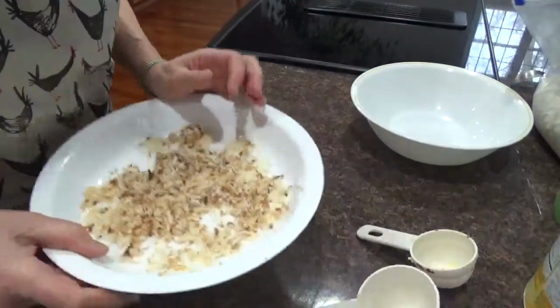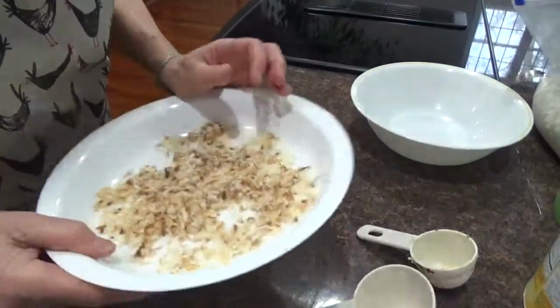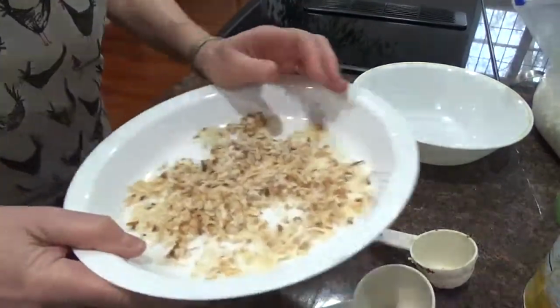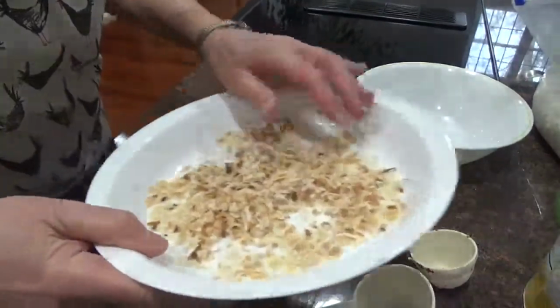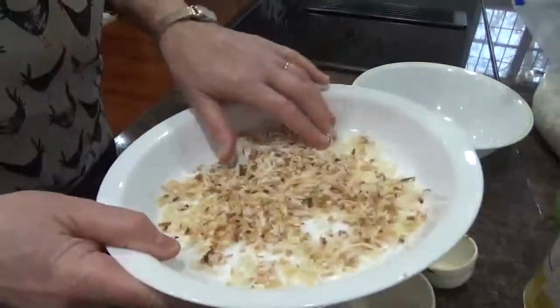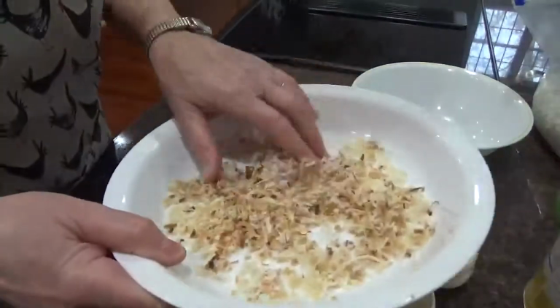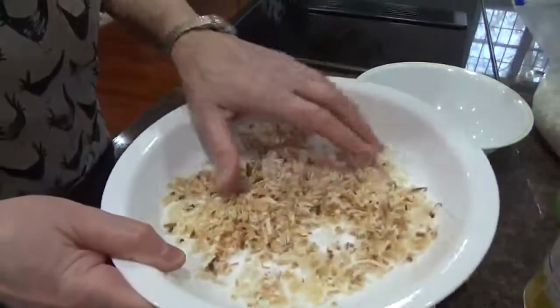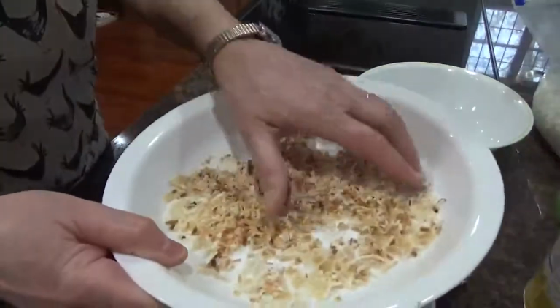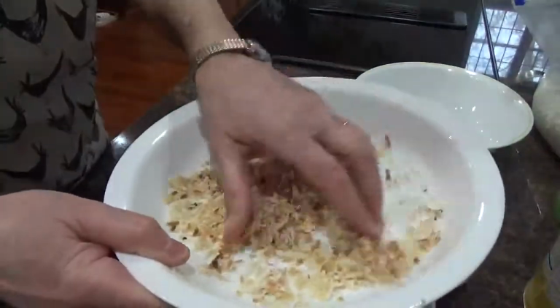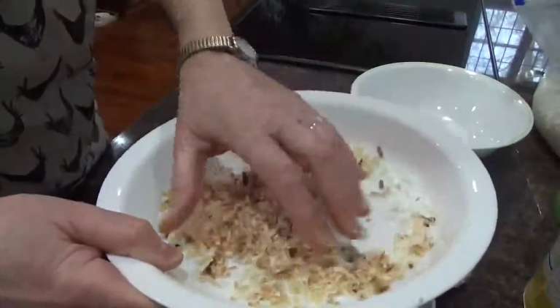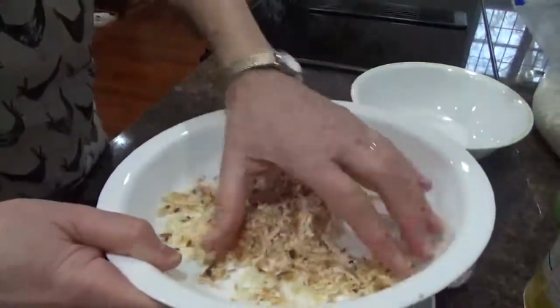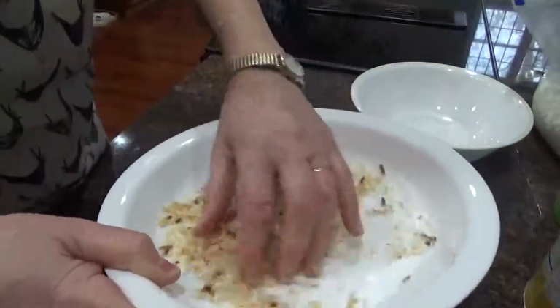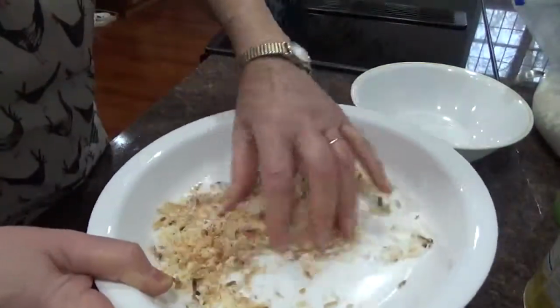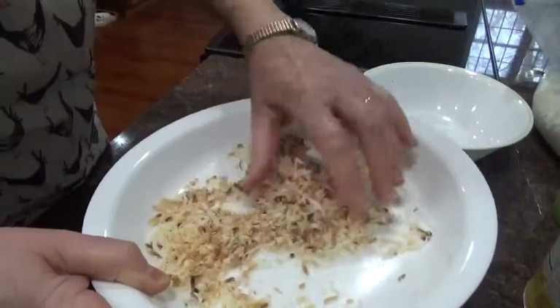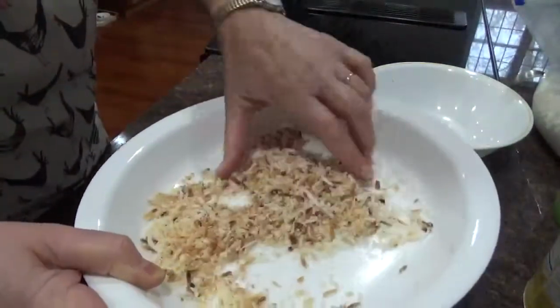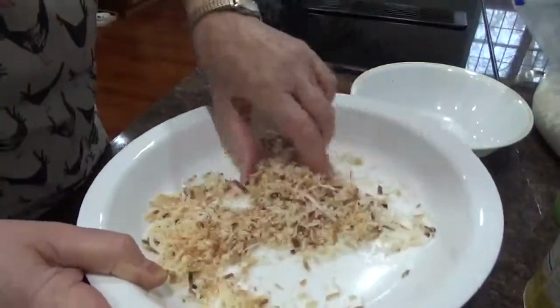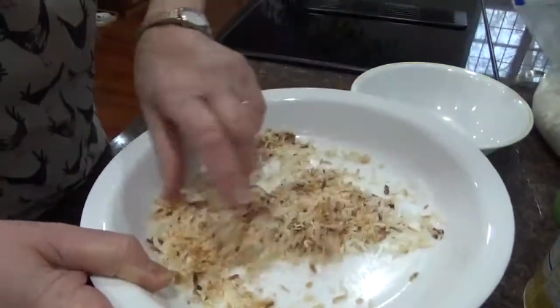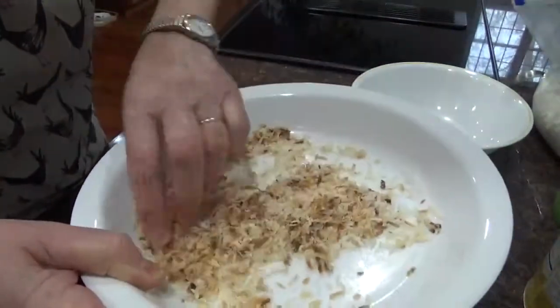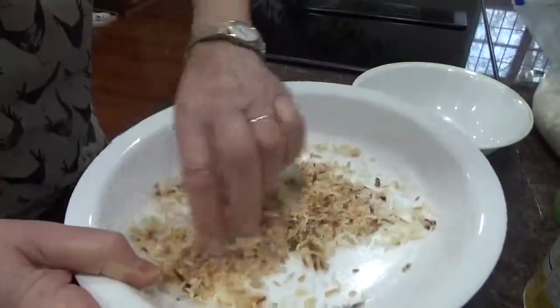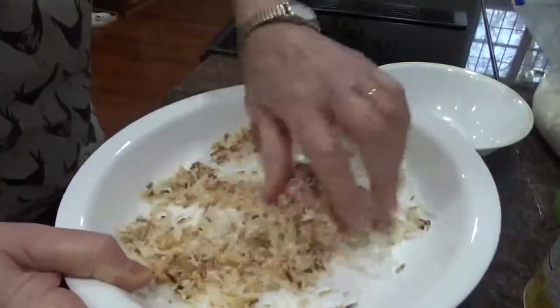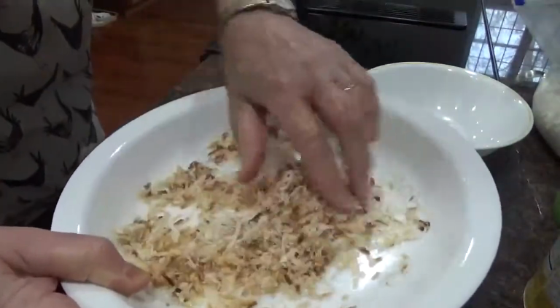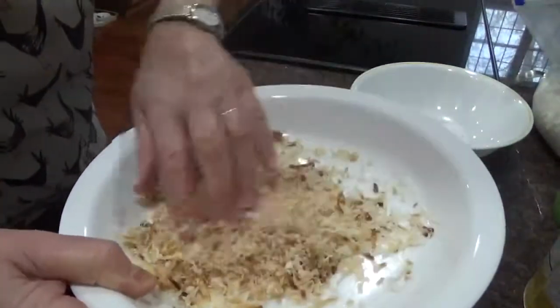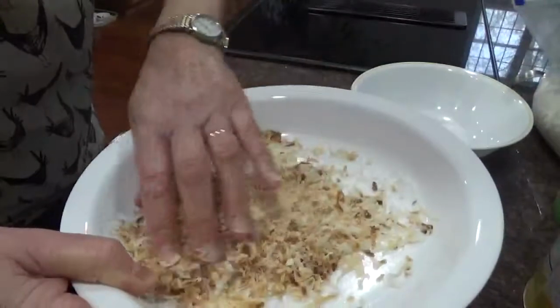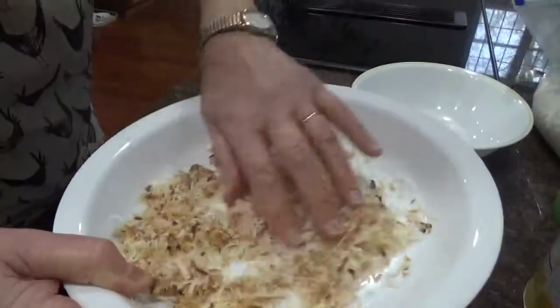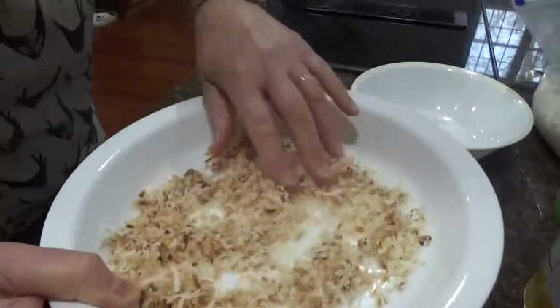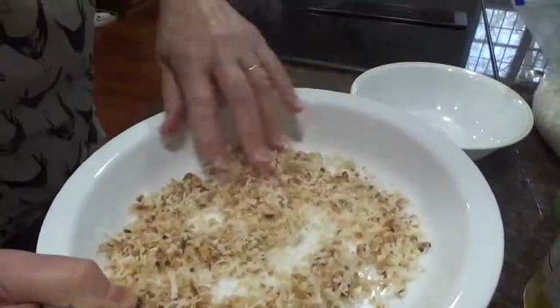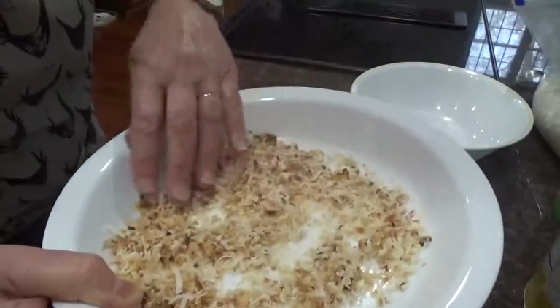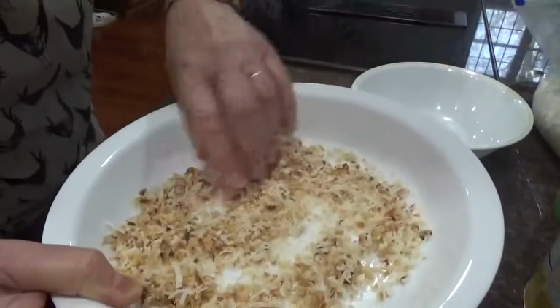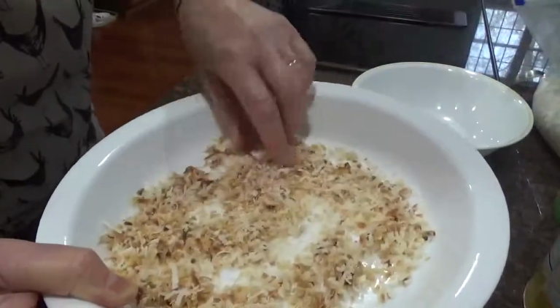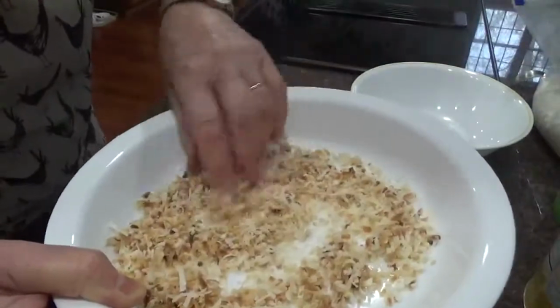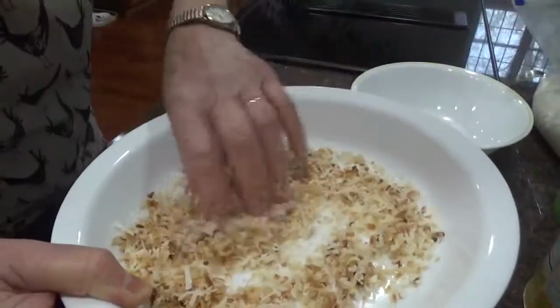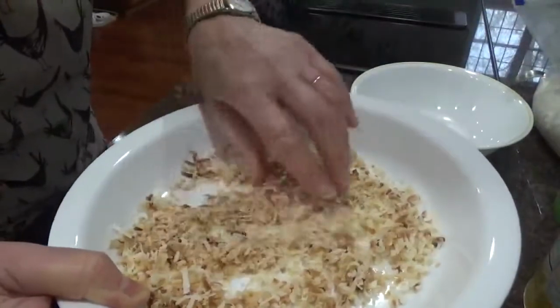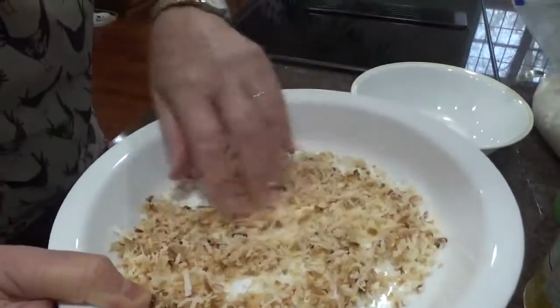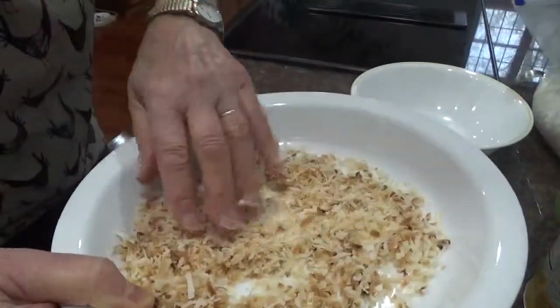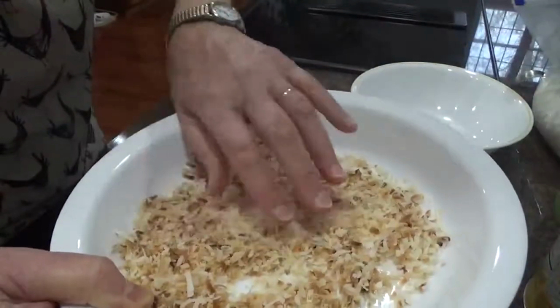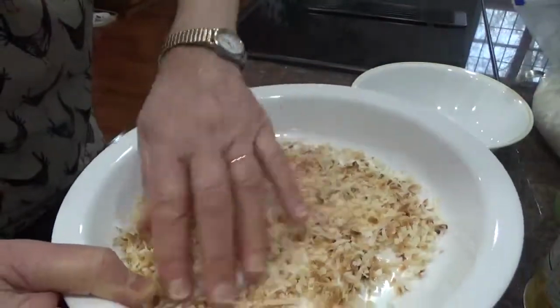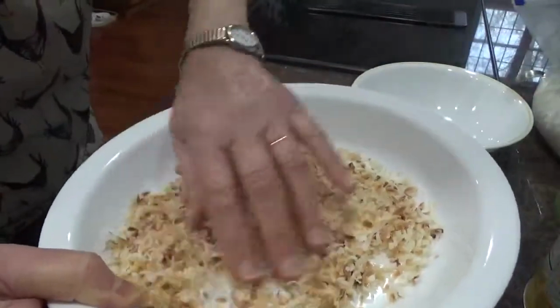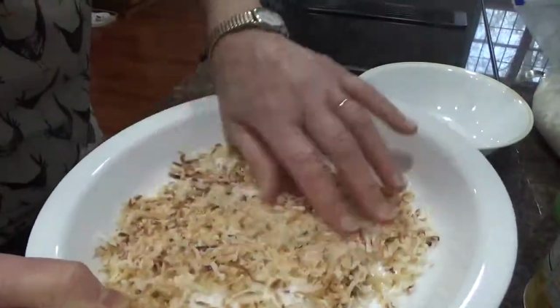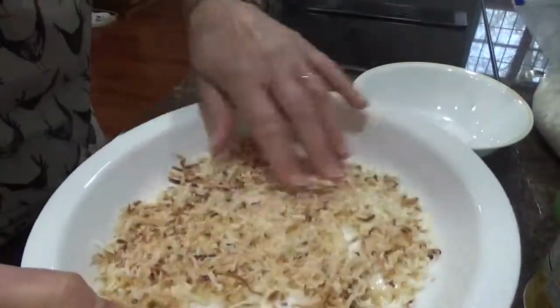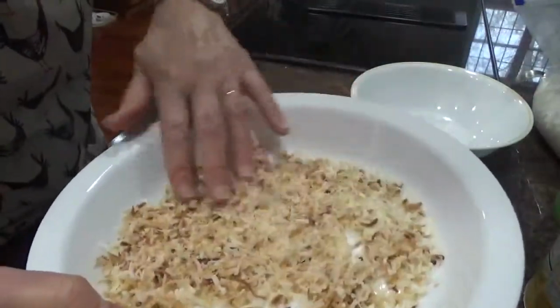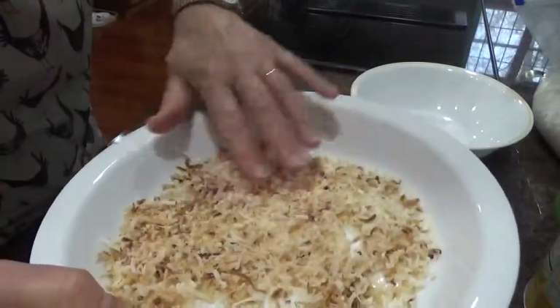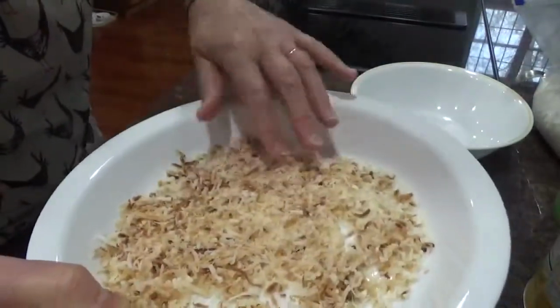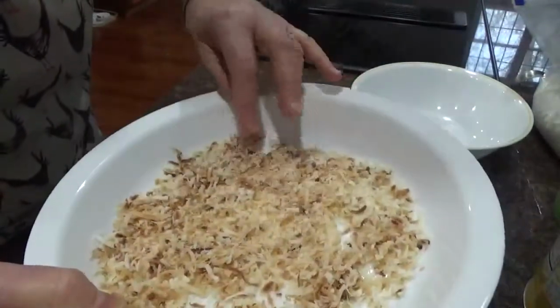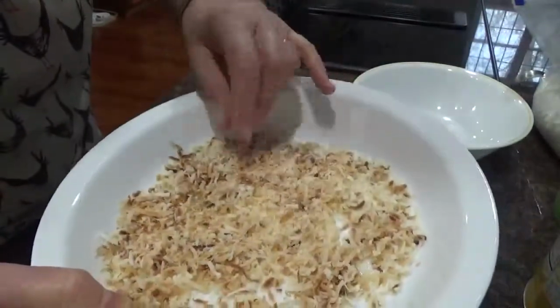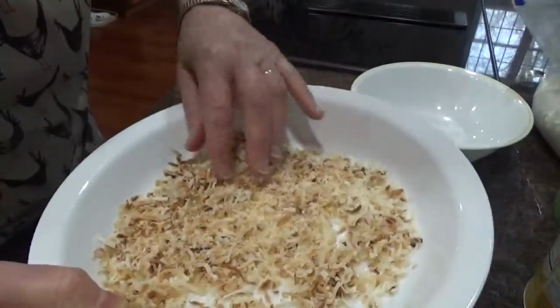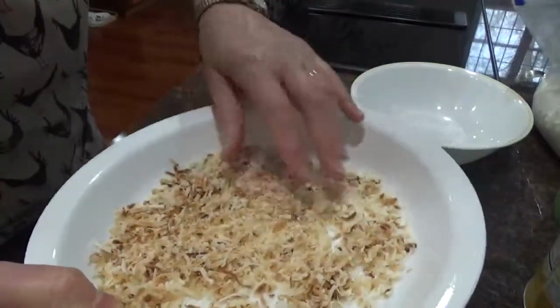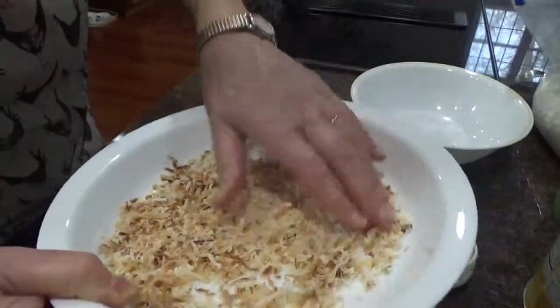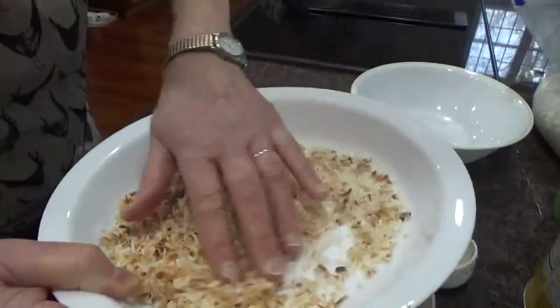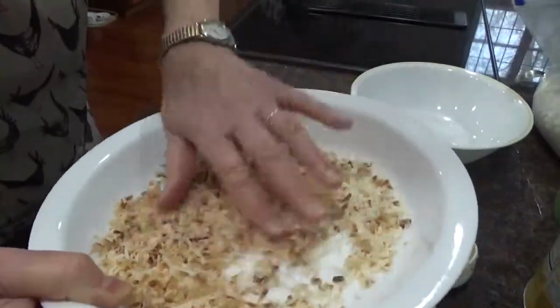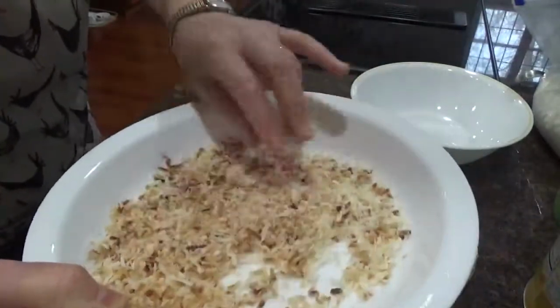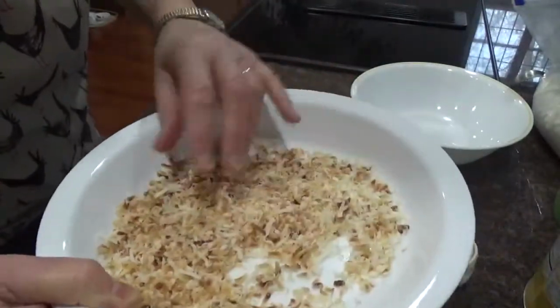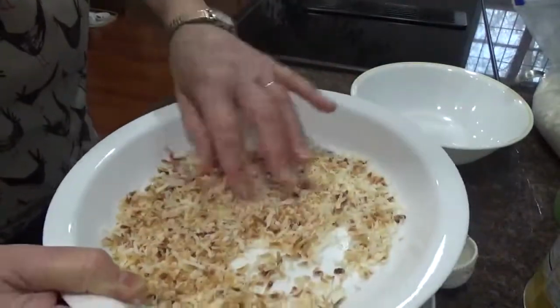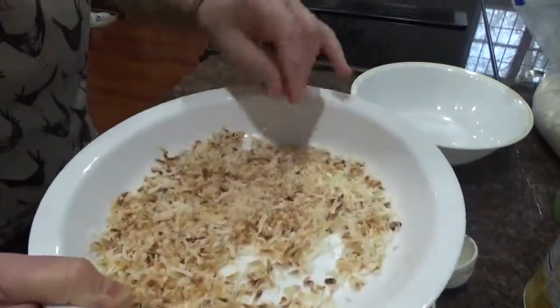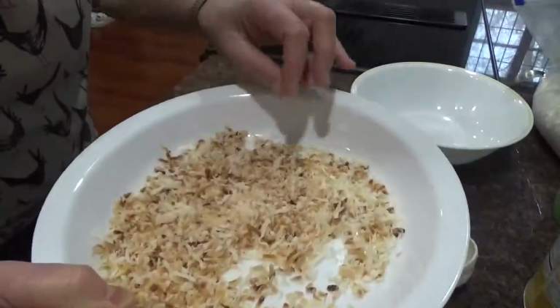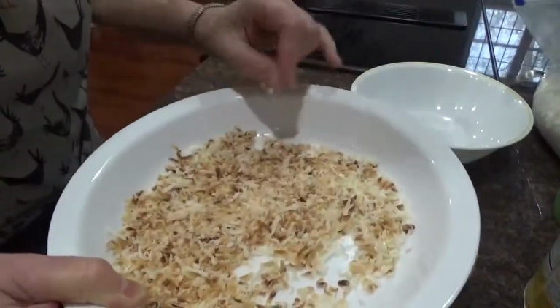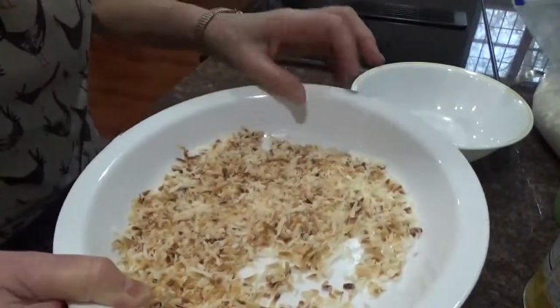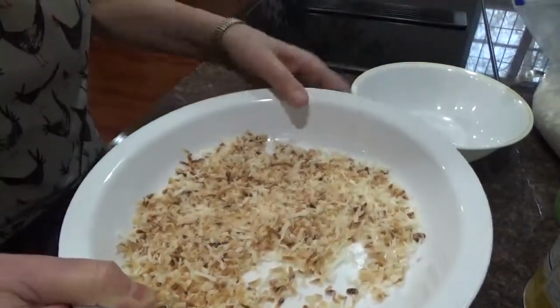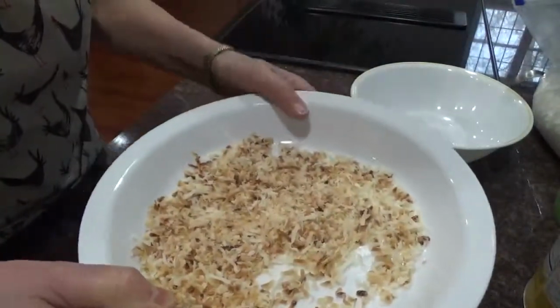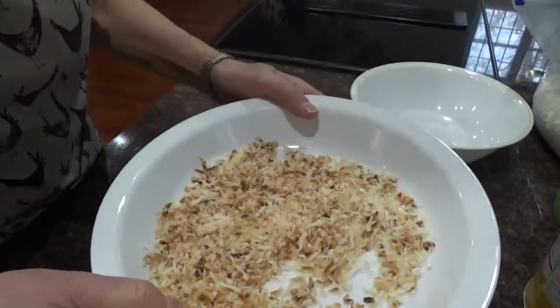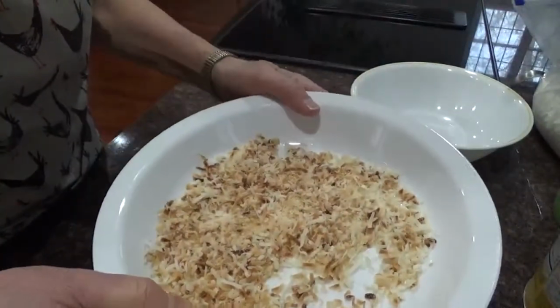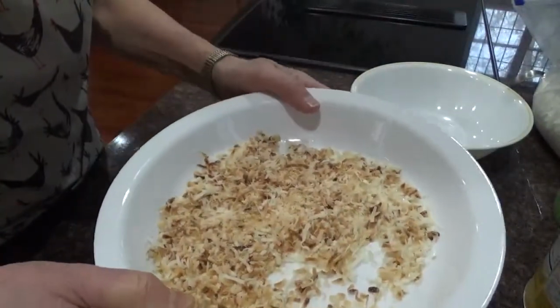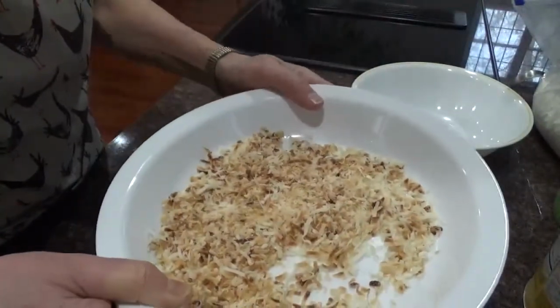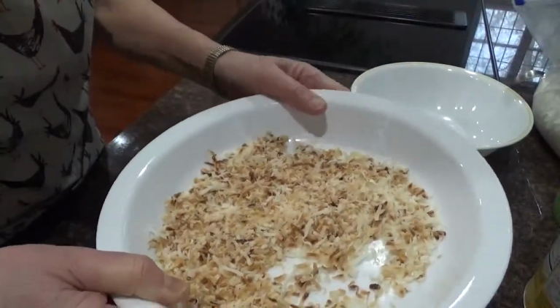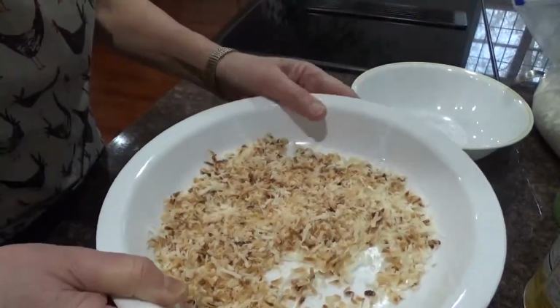This is how the coconut looks coming out of the microwave after a minute and a half, stirring it after every 30 seconds.